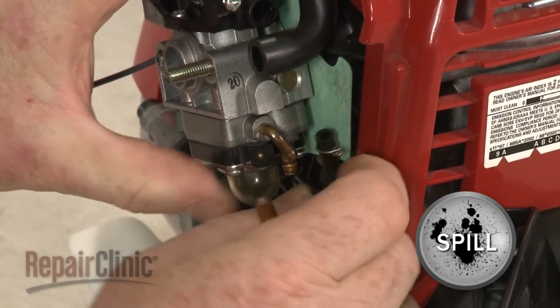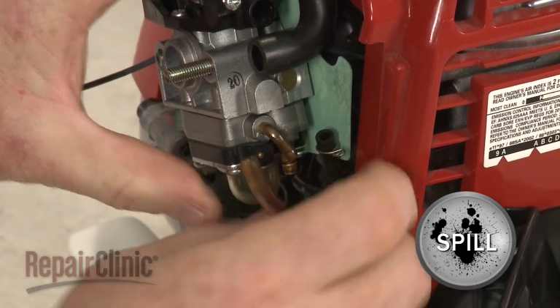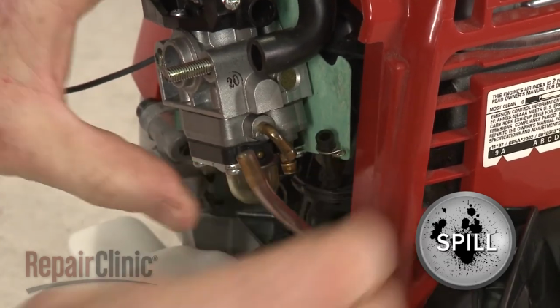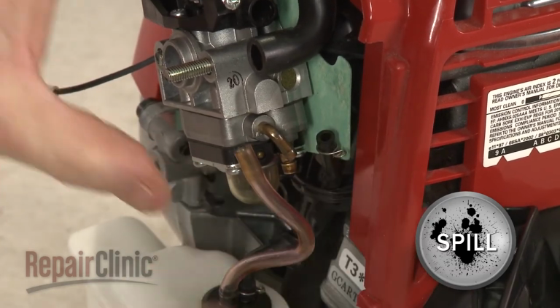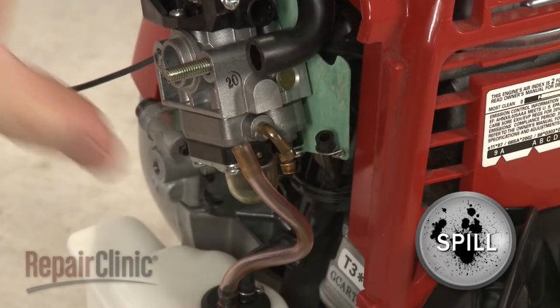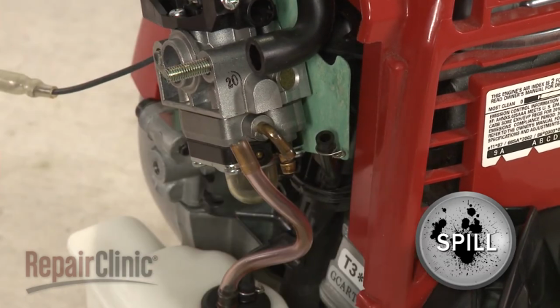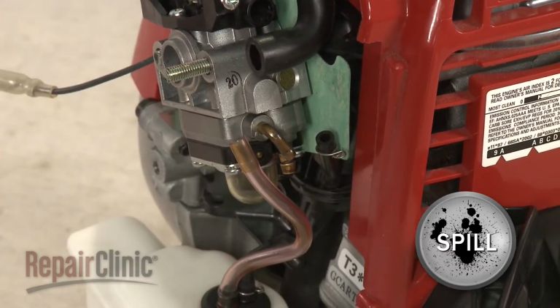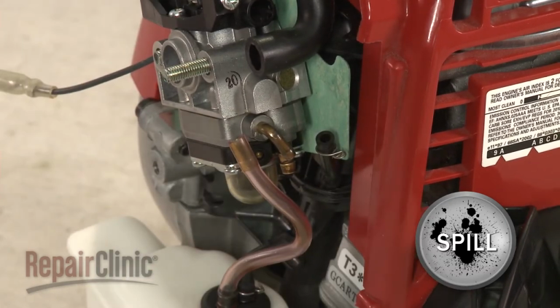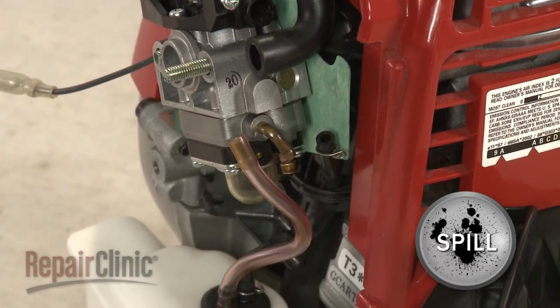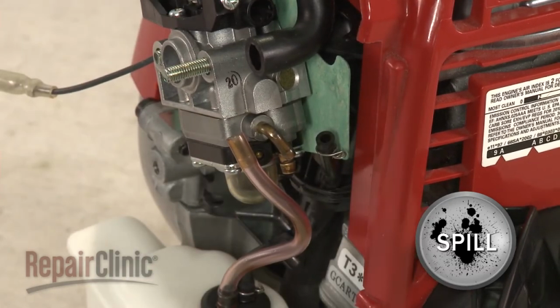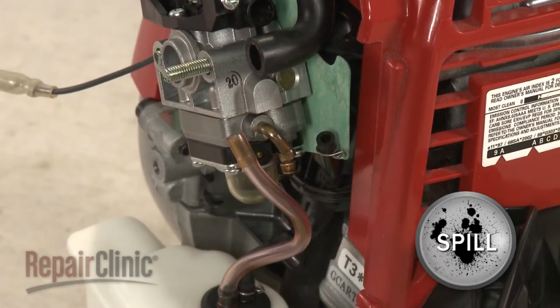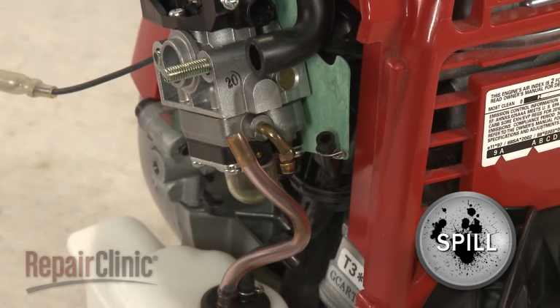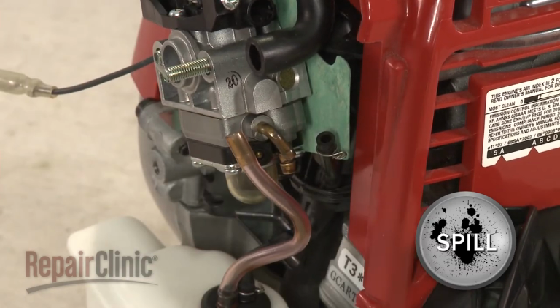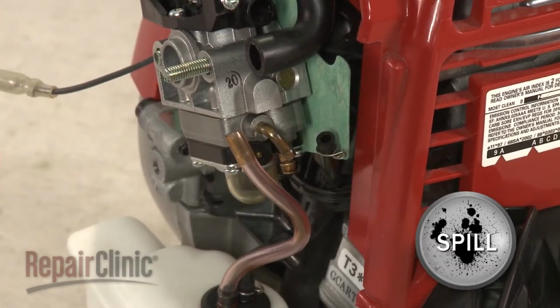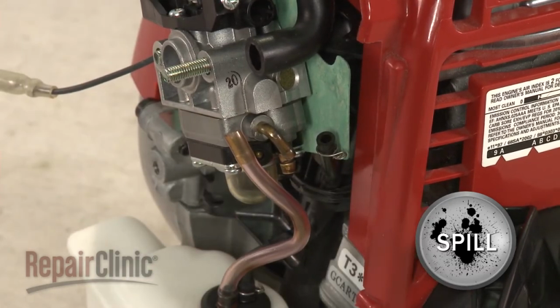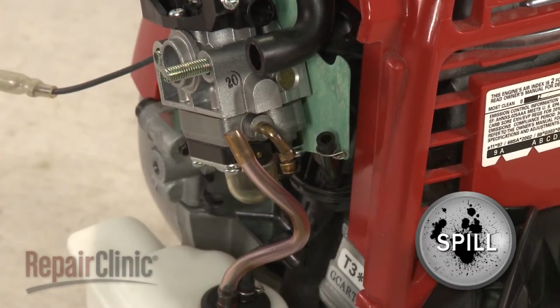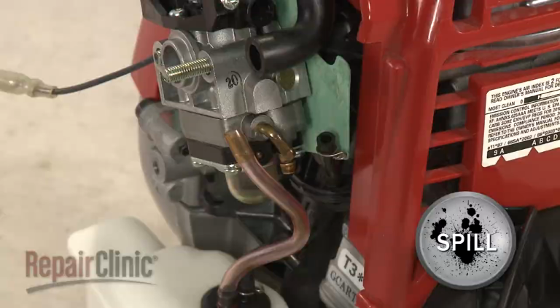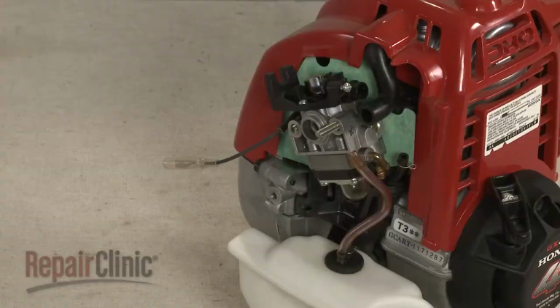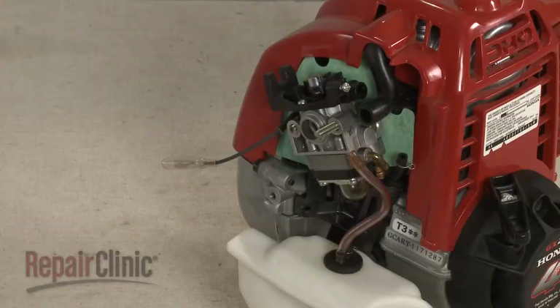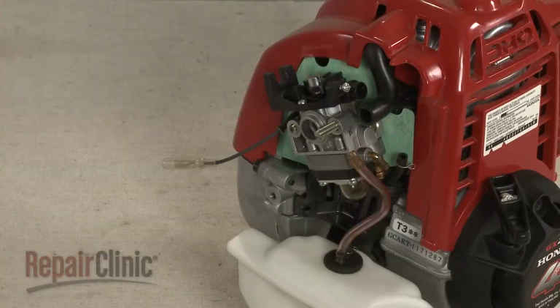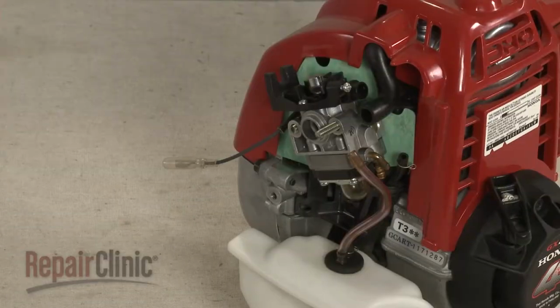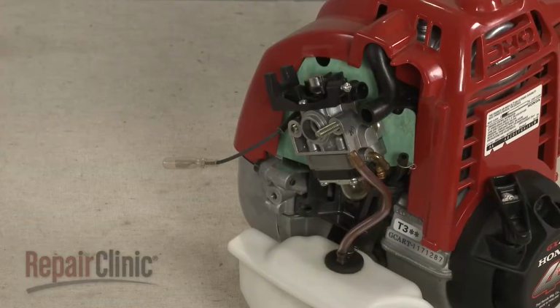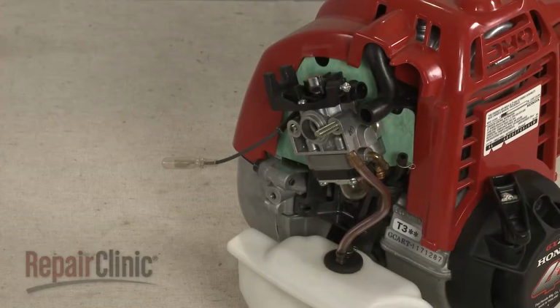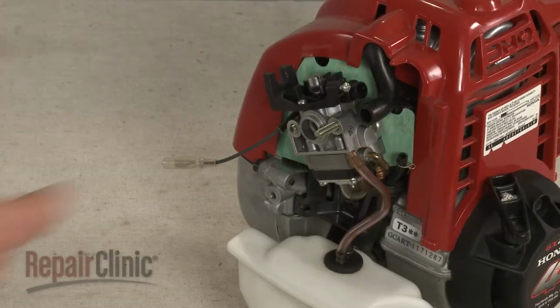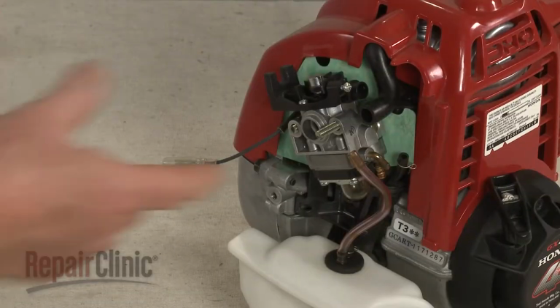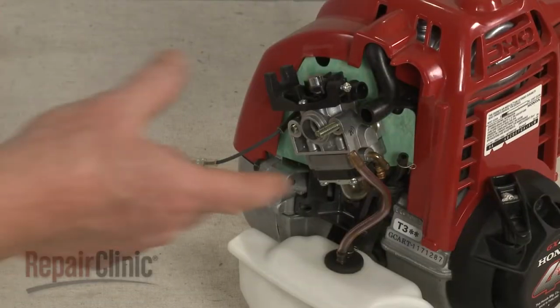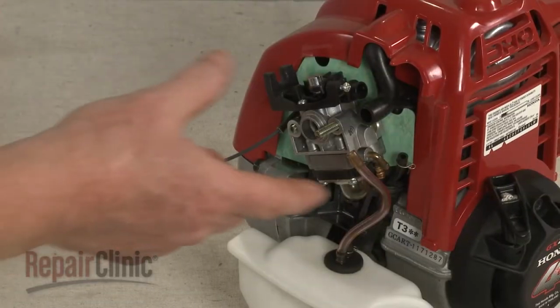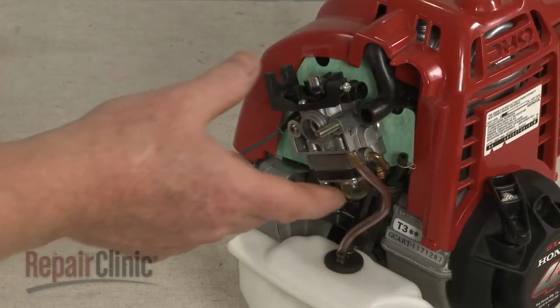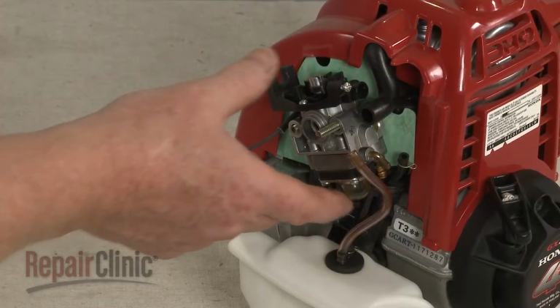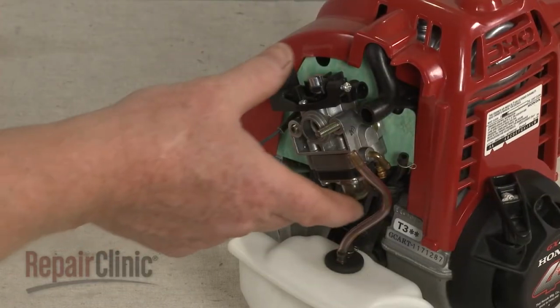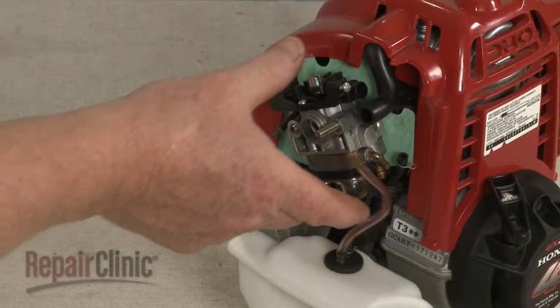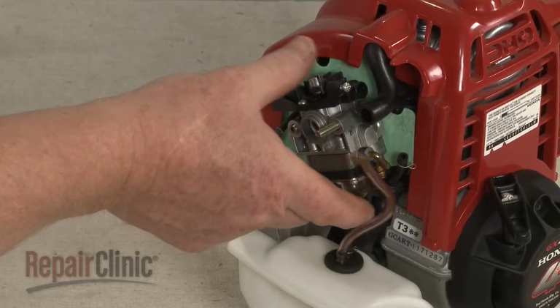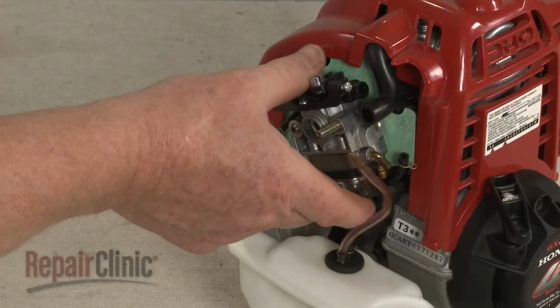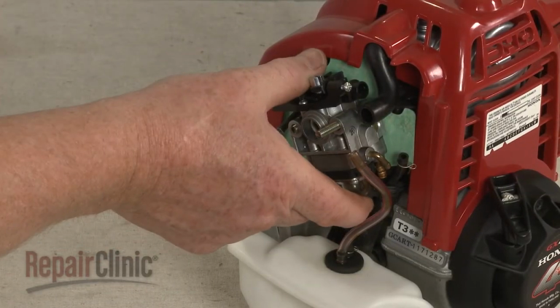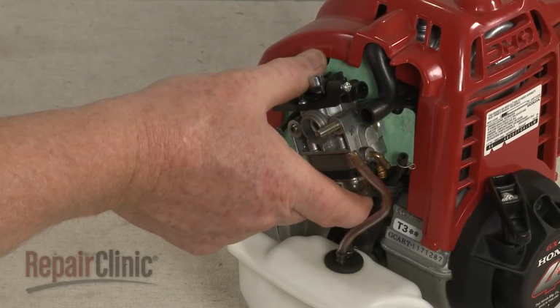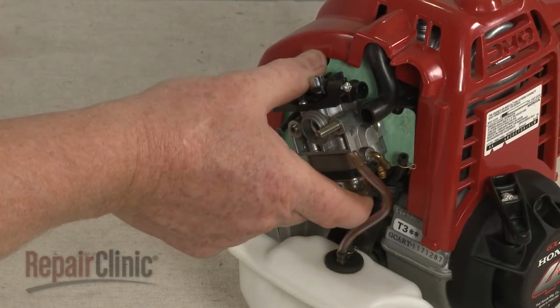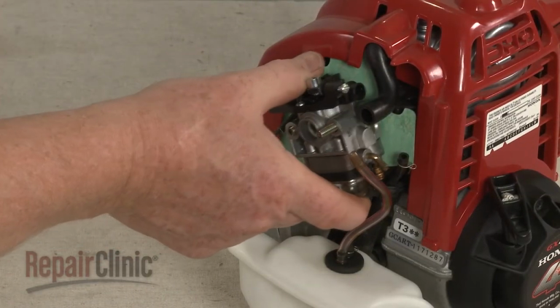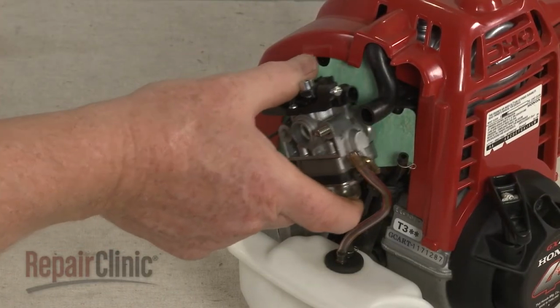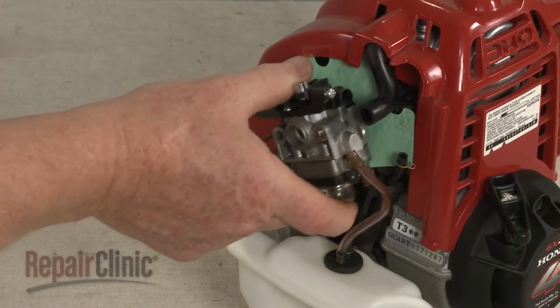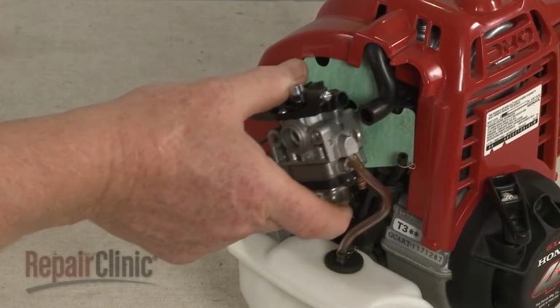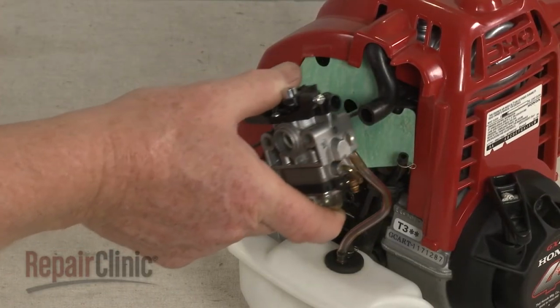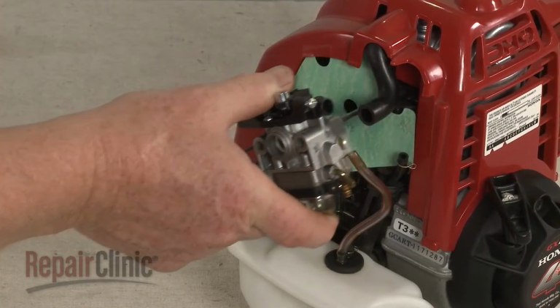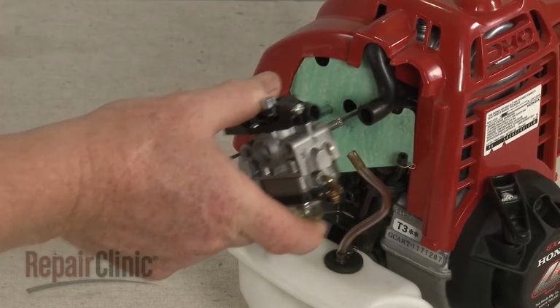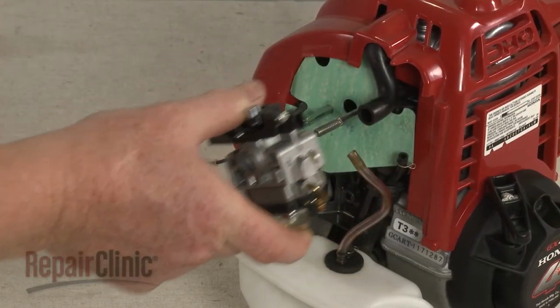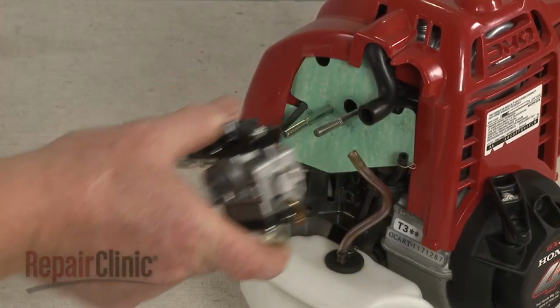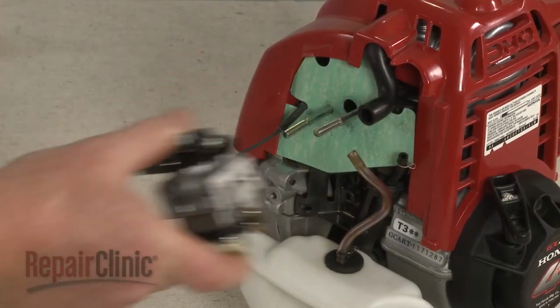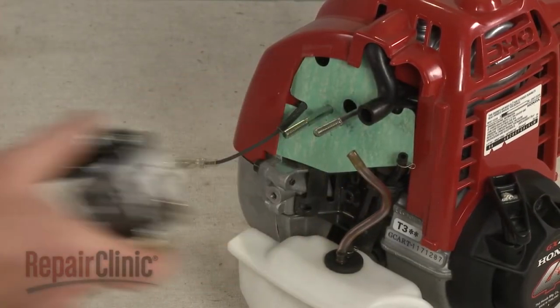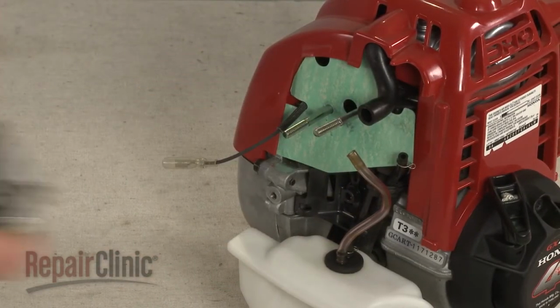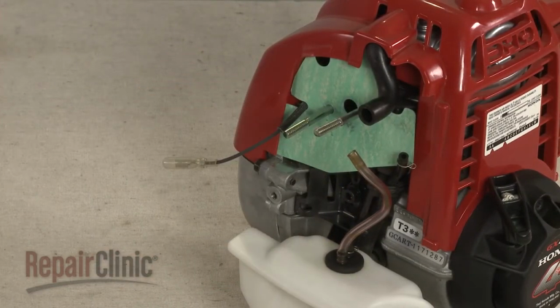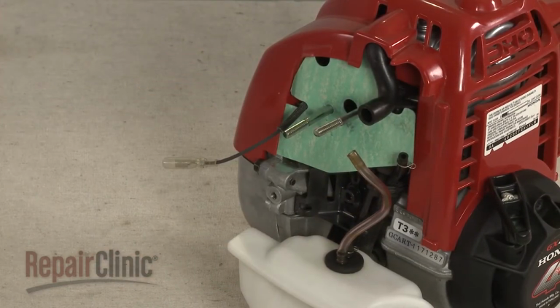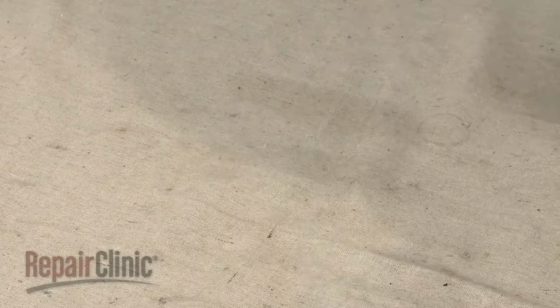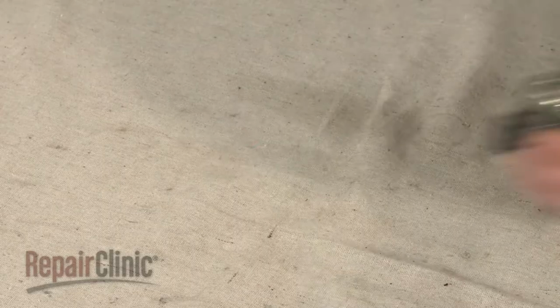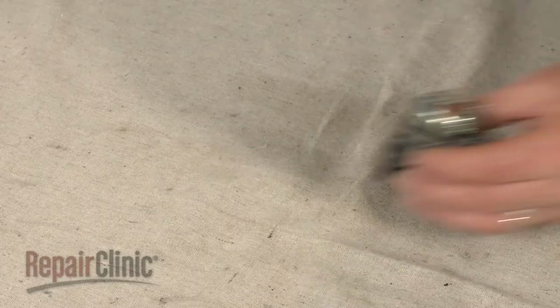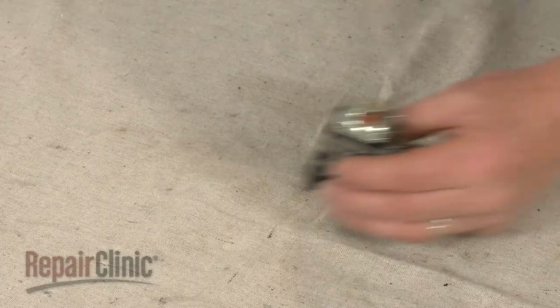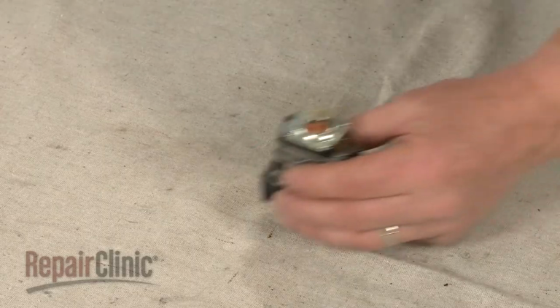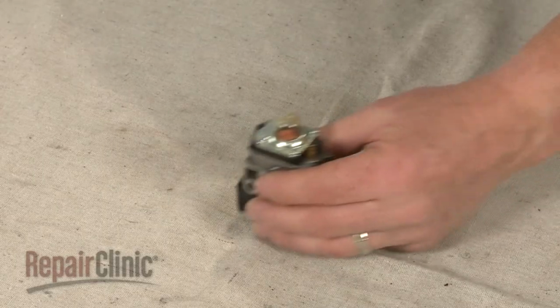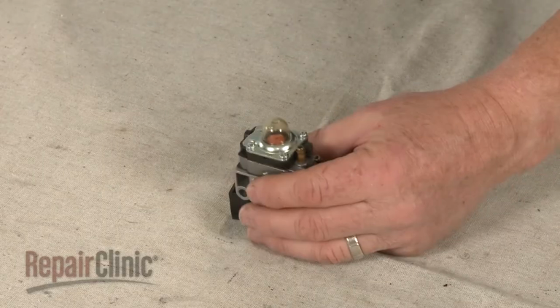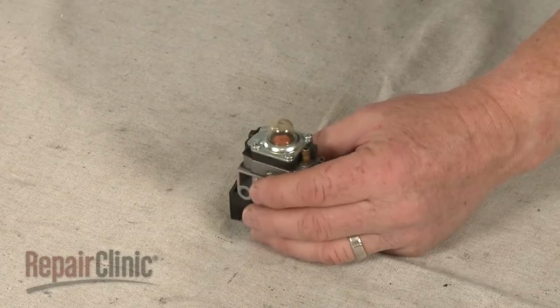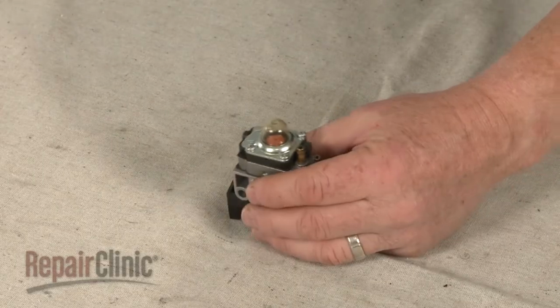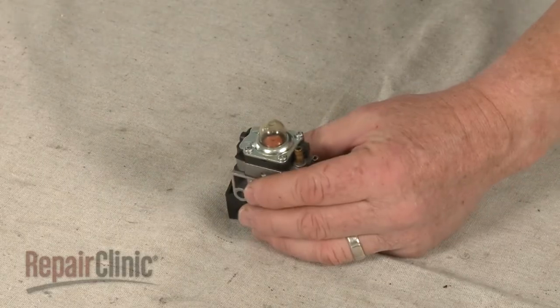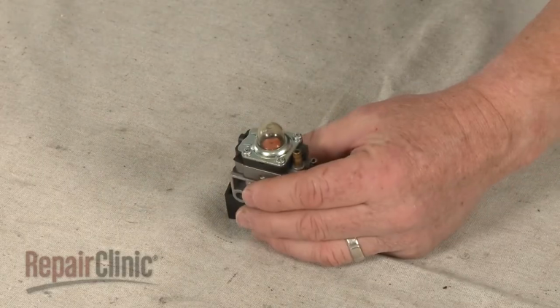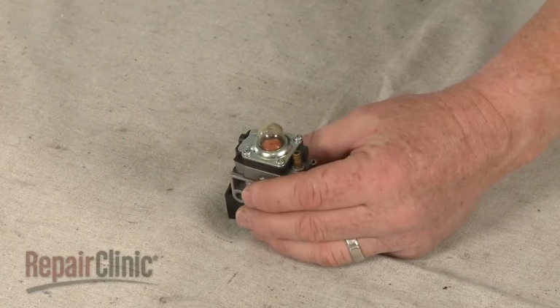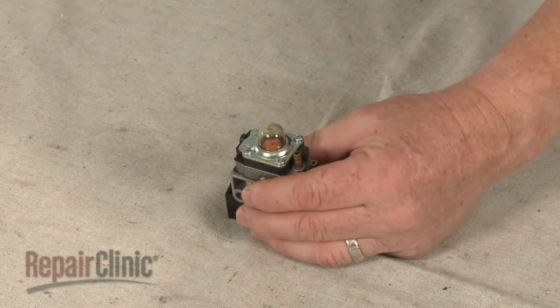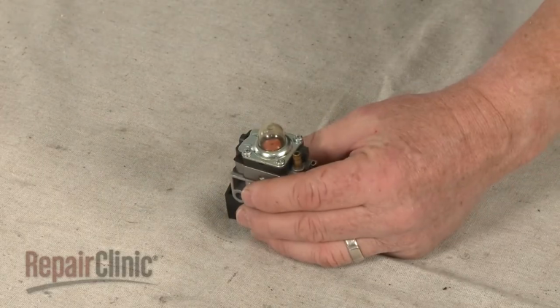With the lines detached, slide the carburetor off of the mounting posts and set it on a sturdy surface.